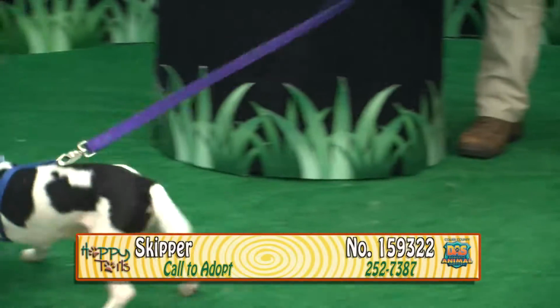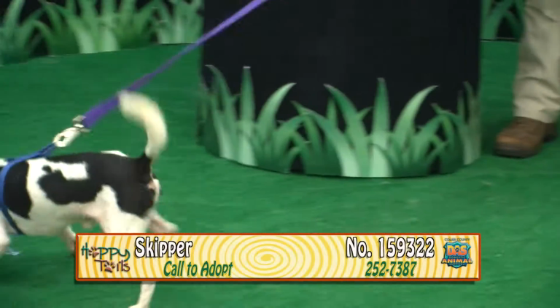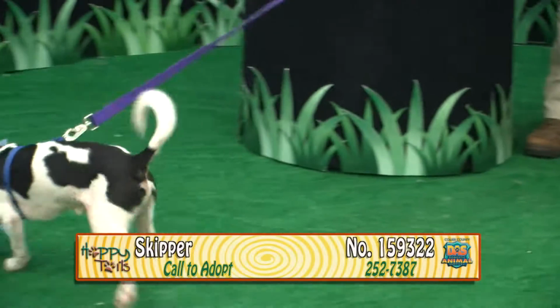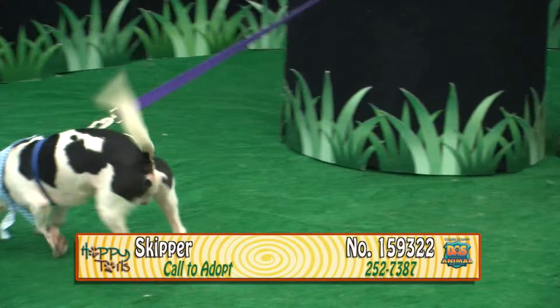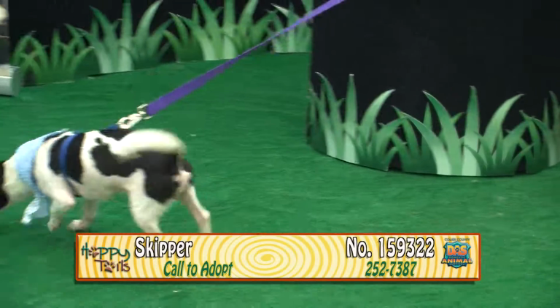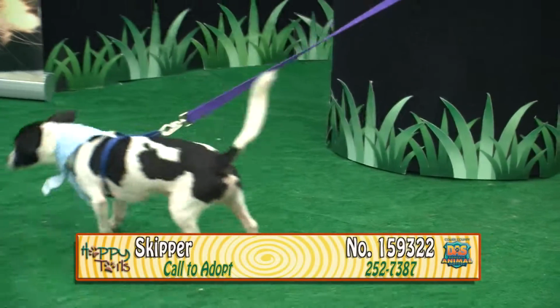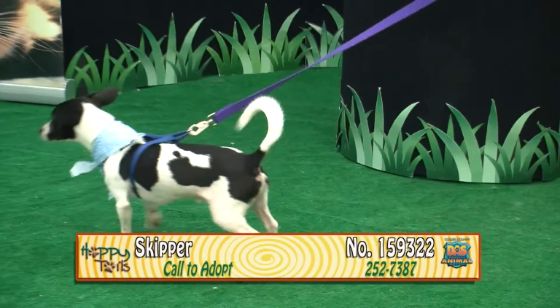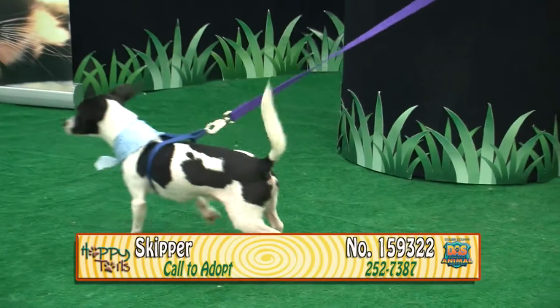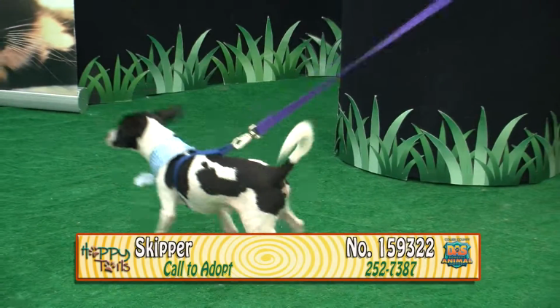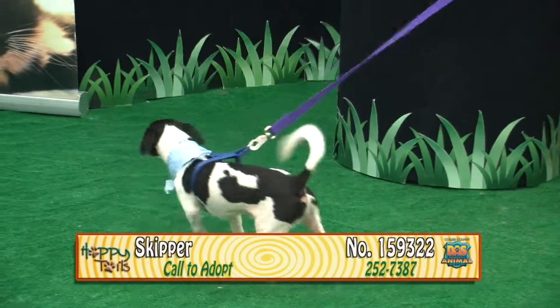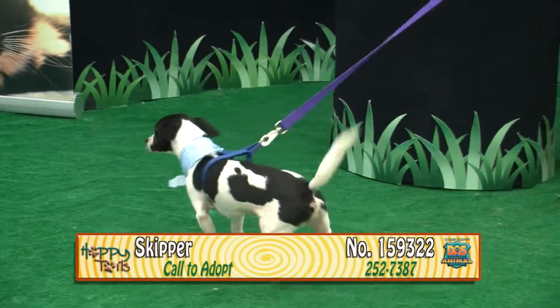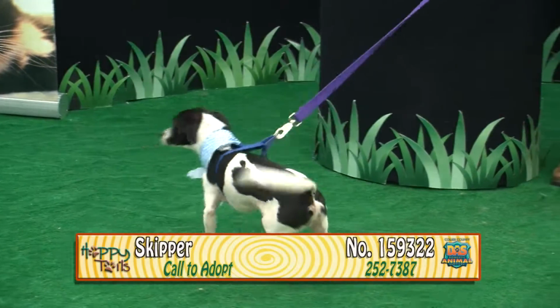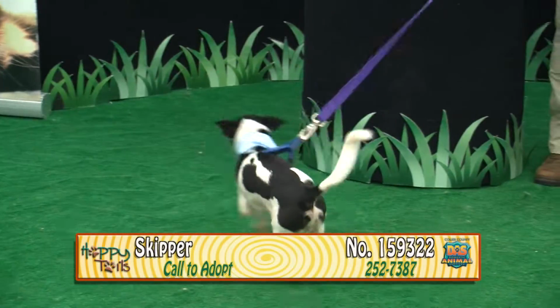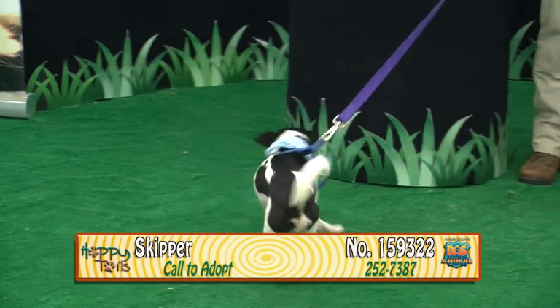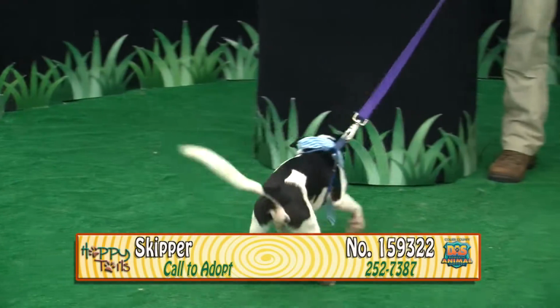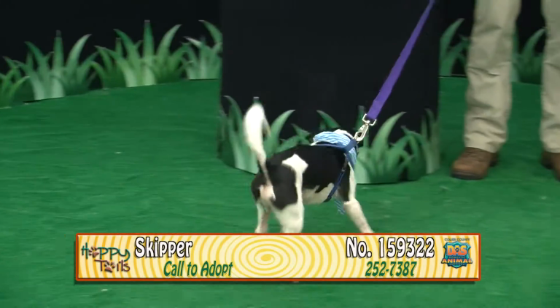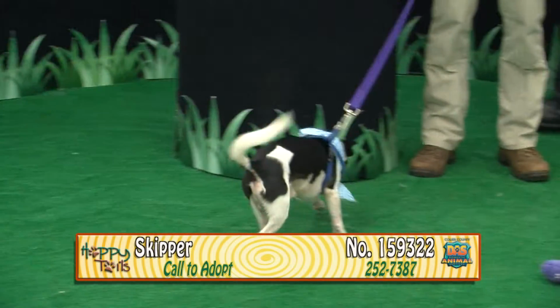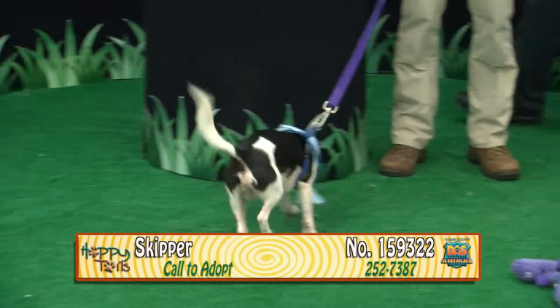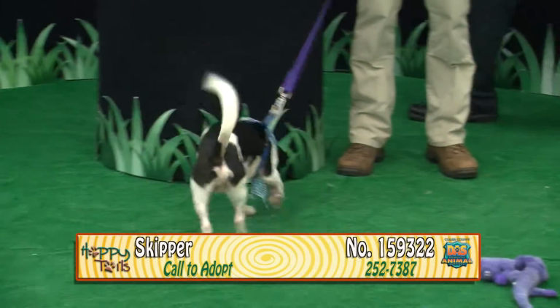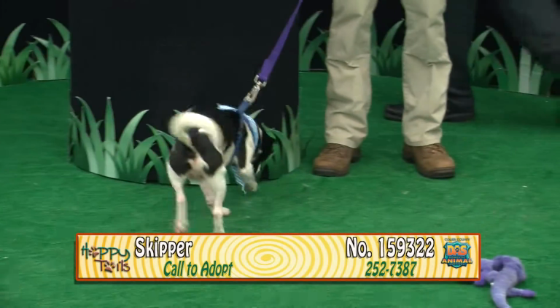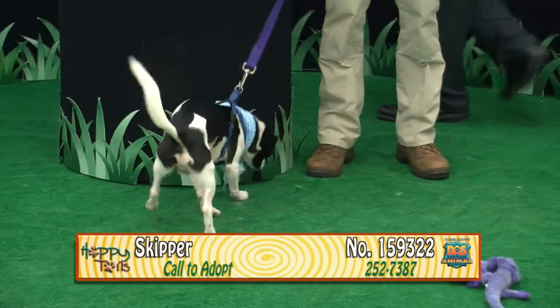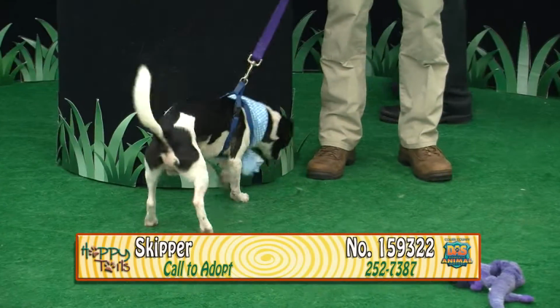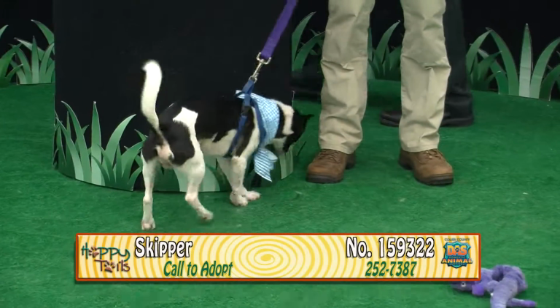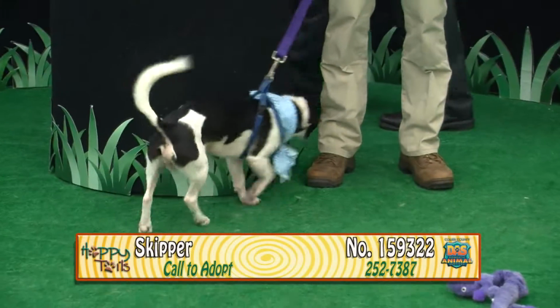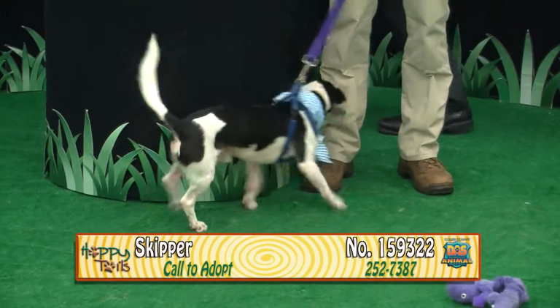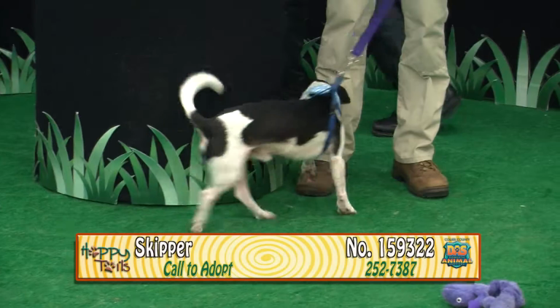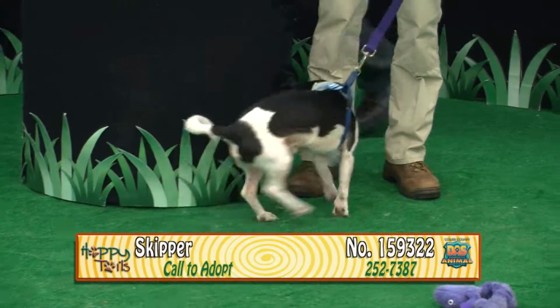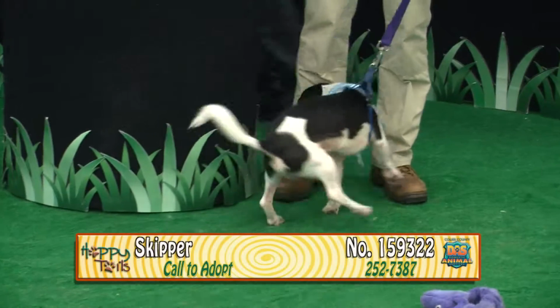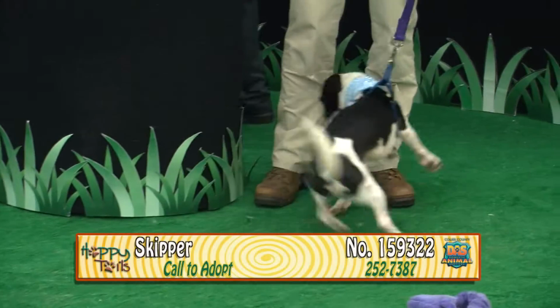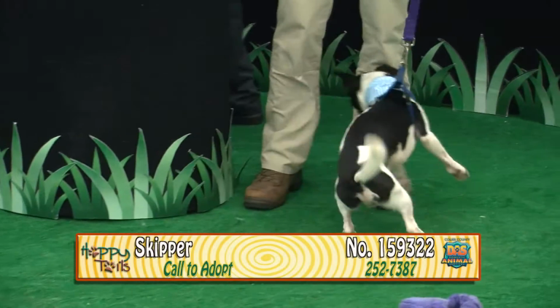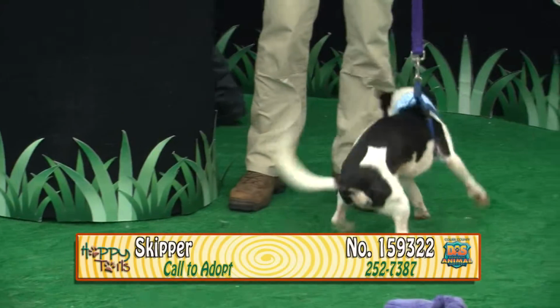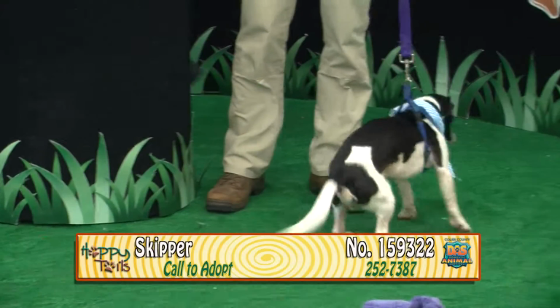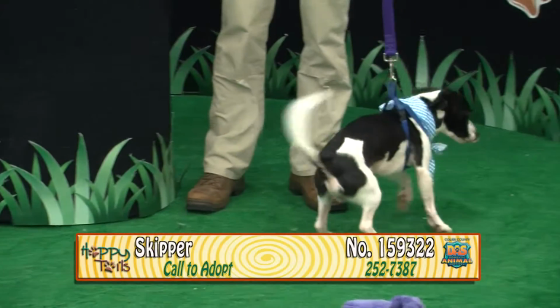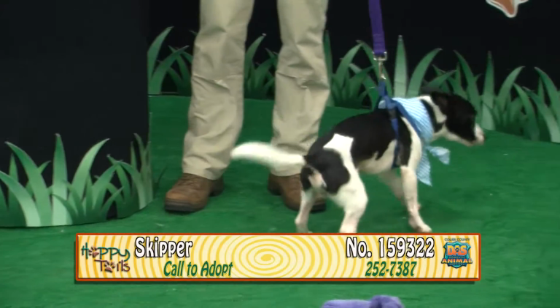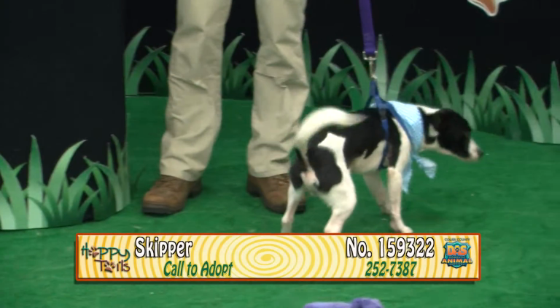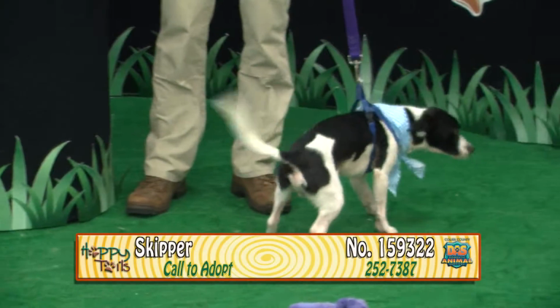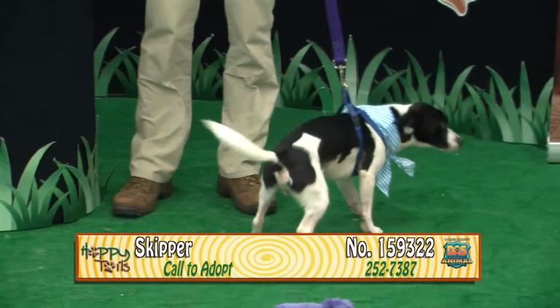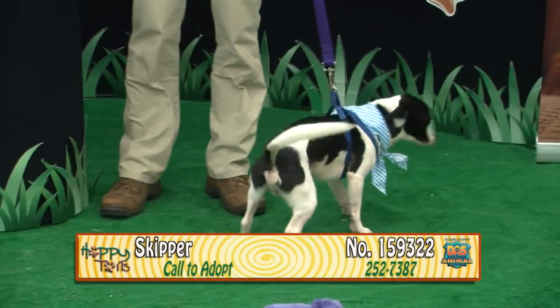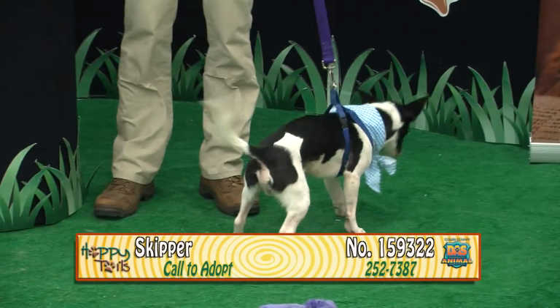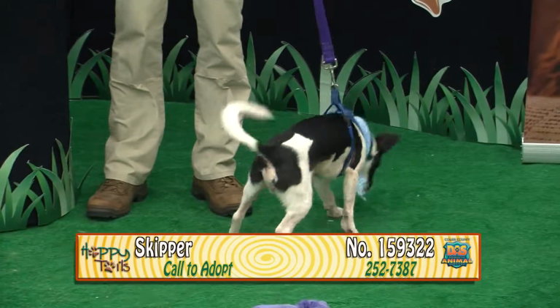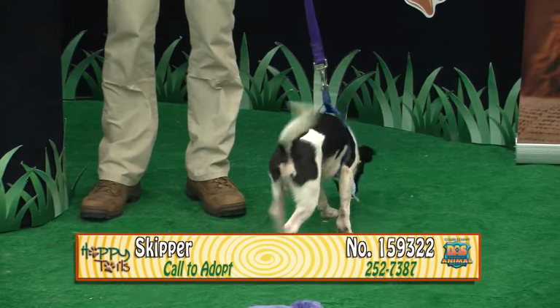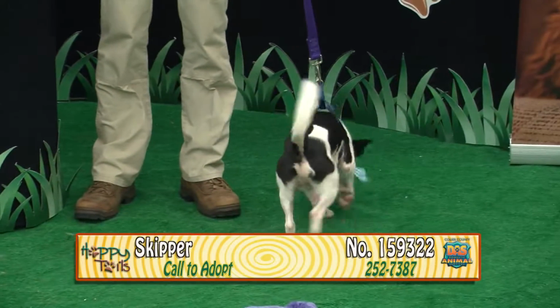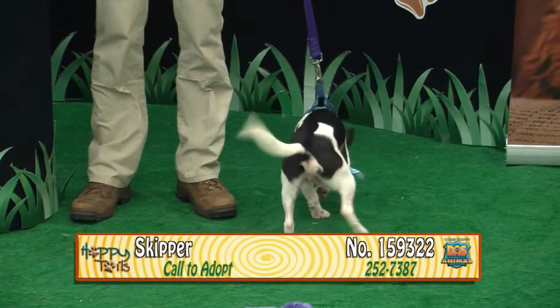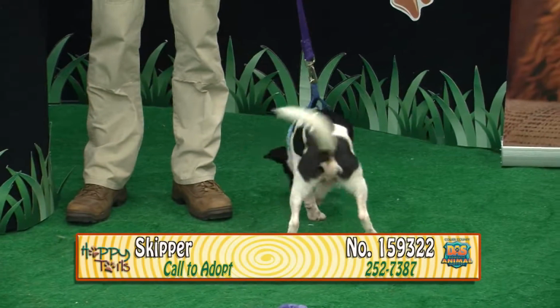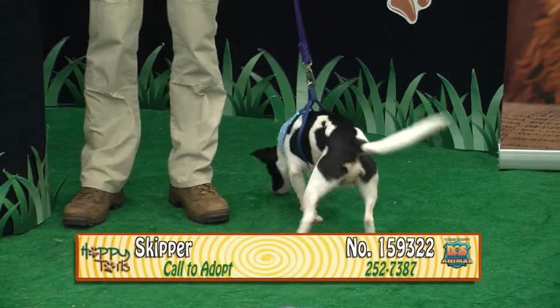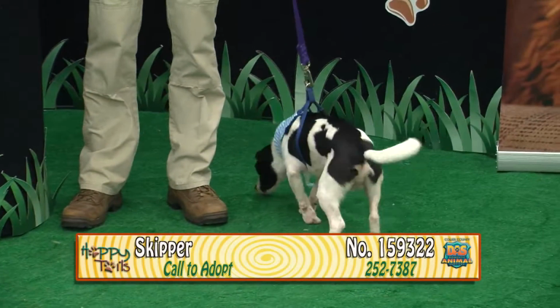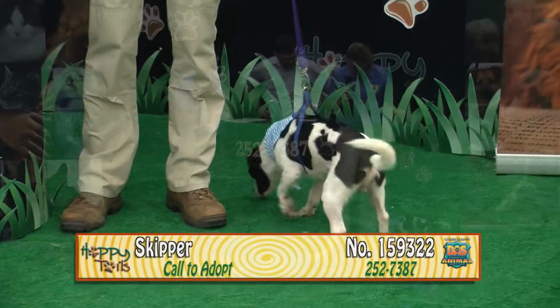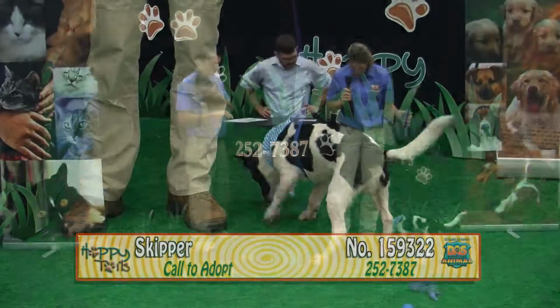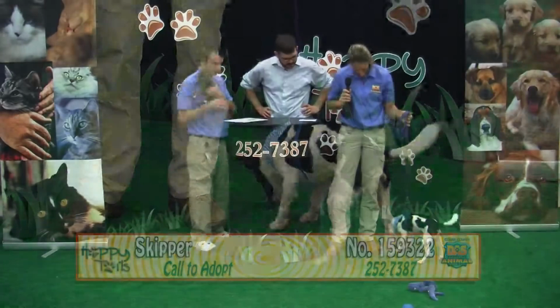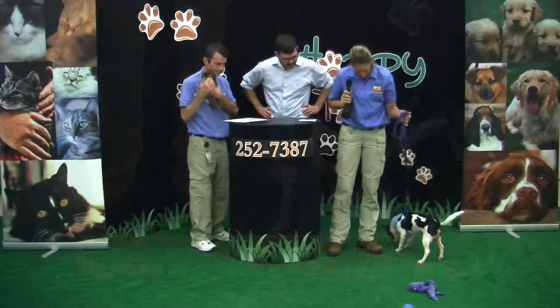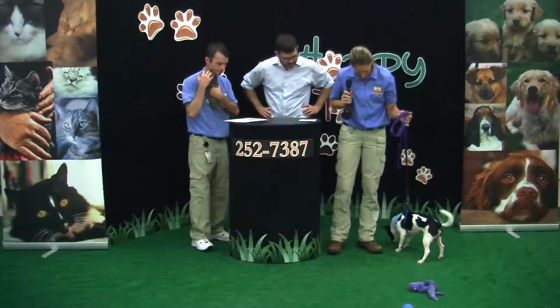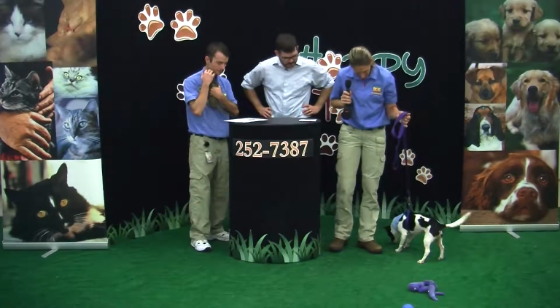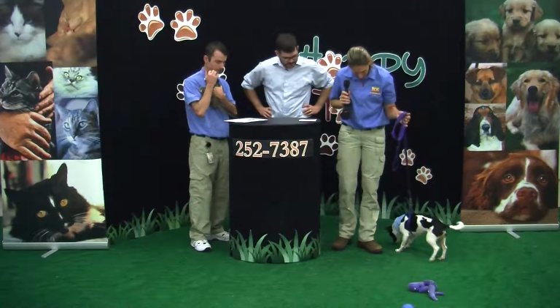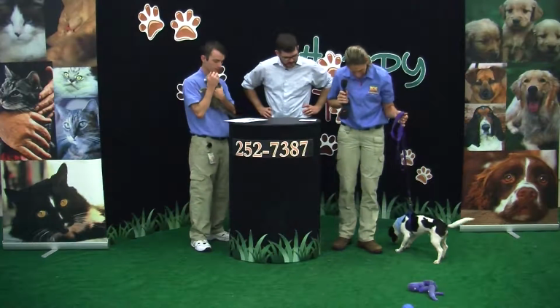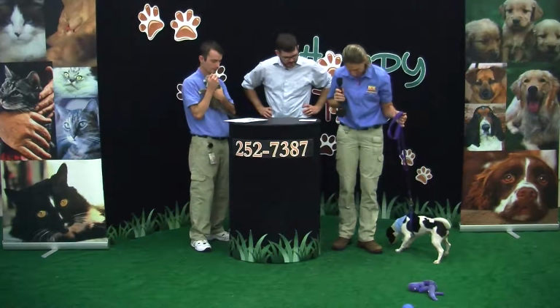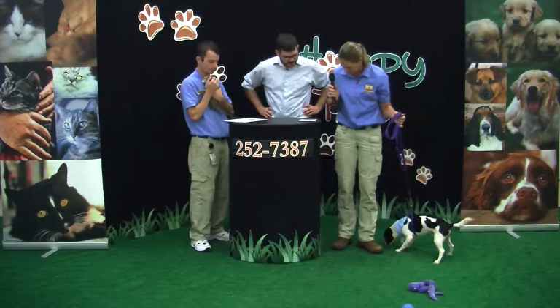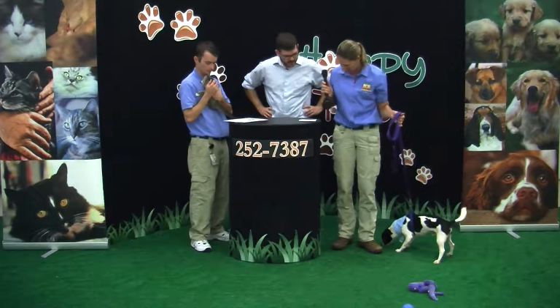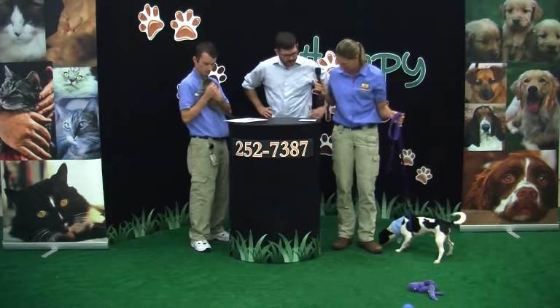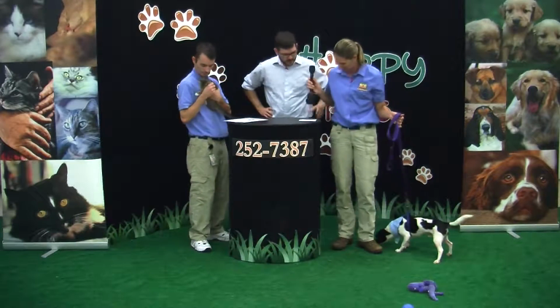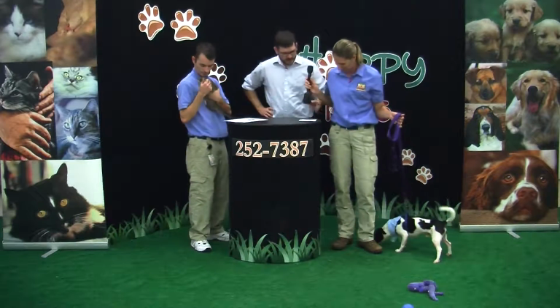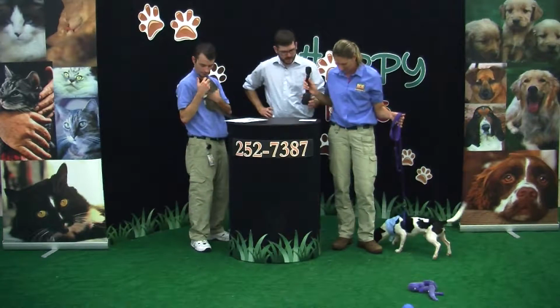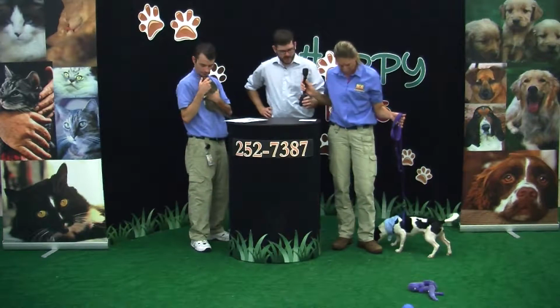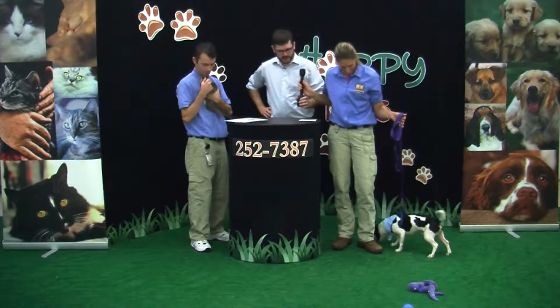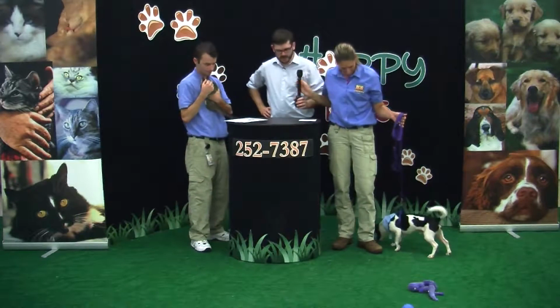He seems happy in your arms — he is very happy. He likes to be held too, so if you're looking for a lap dog, he might be perfect. Again, his name is Skipper, 159332.